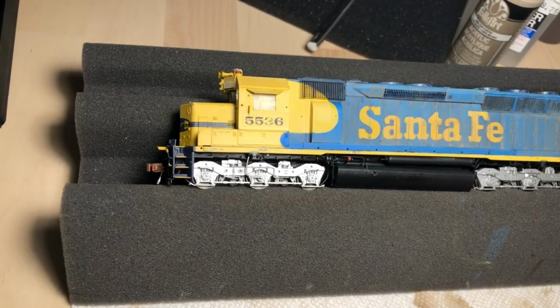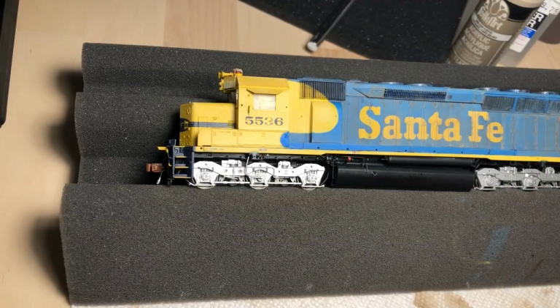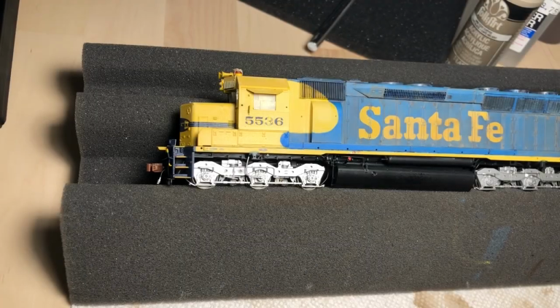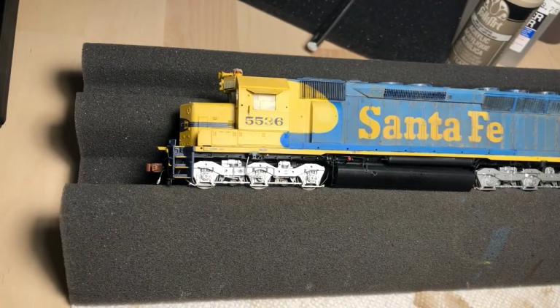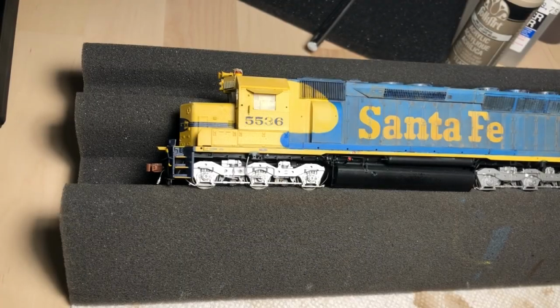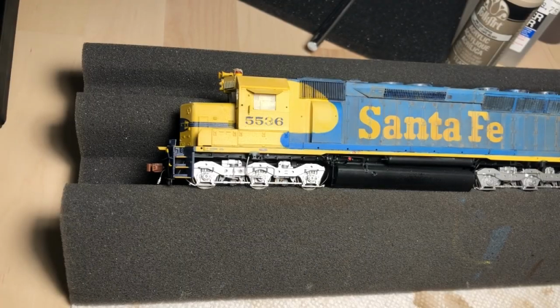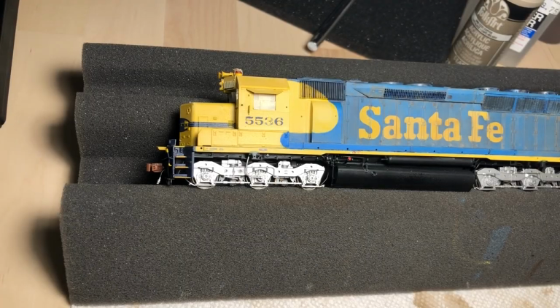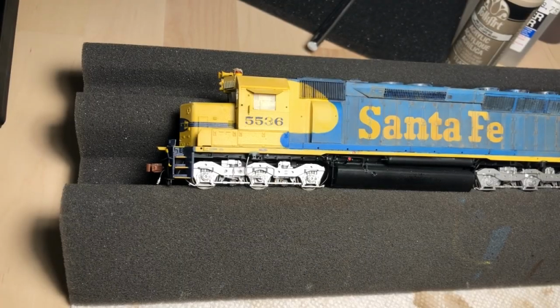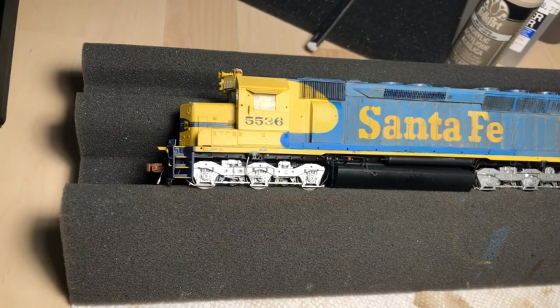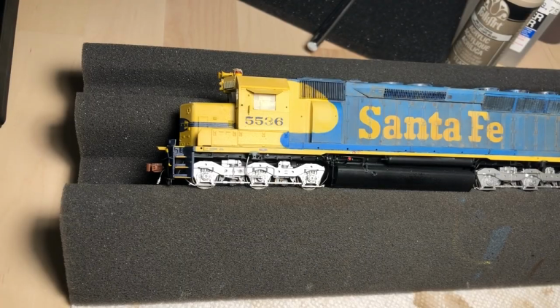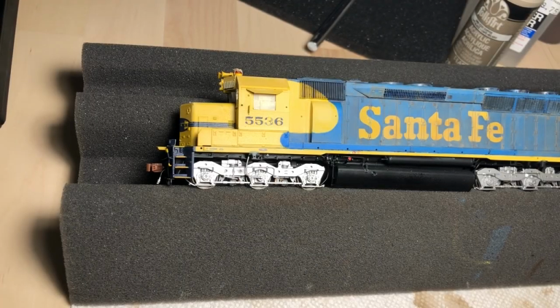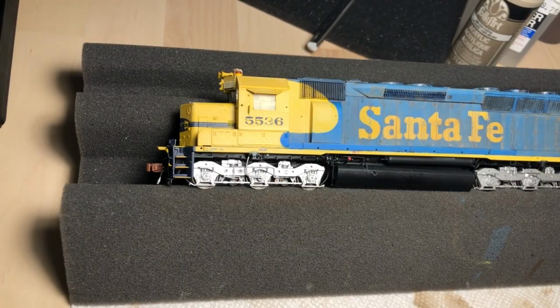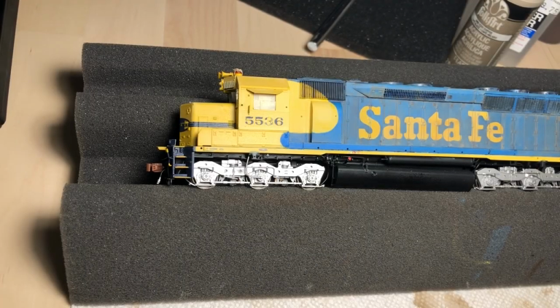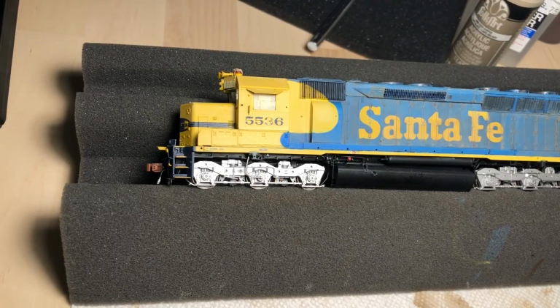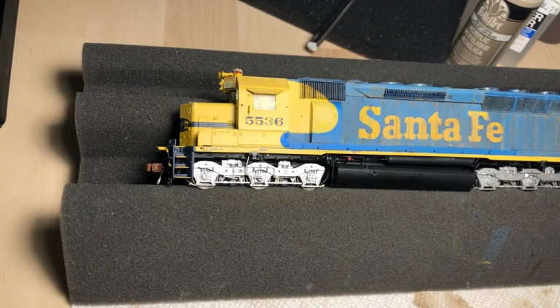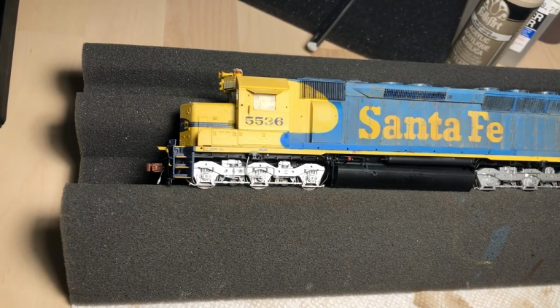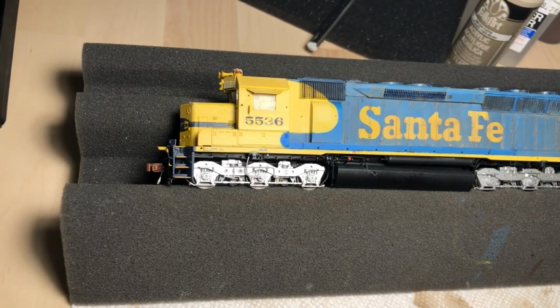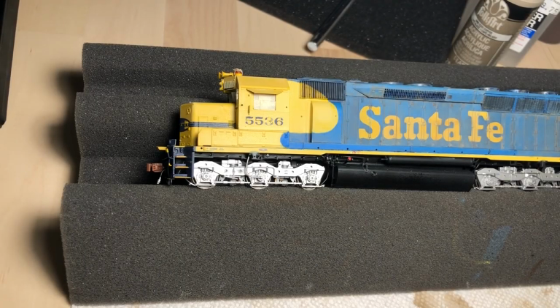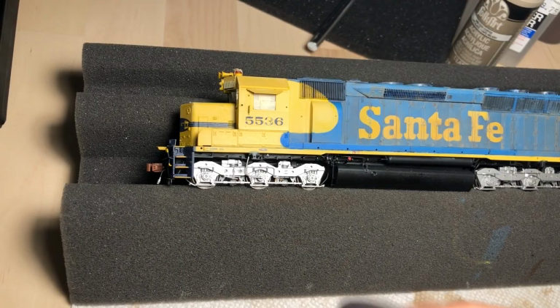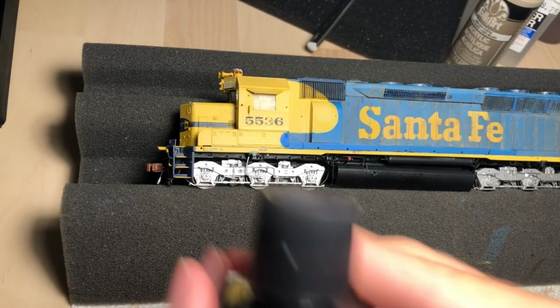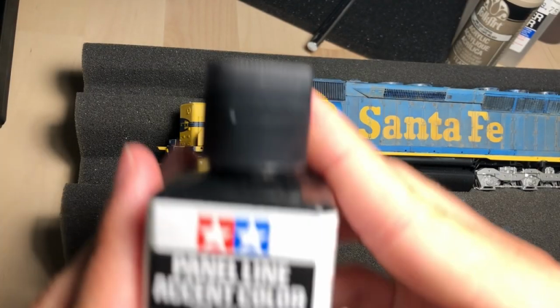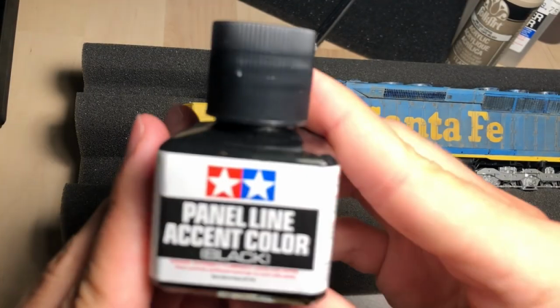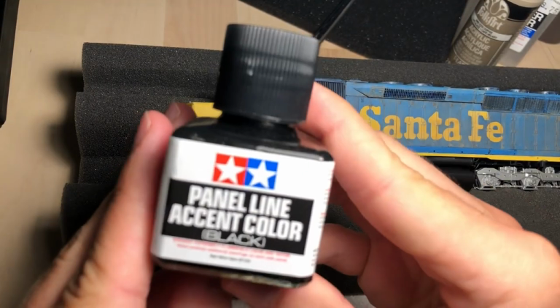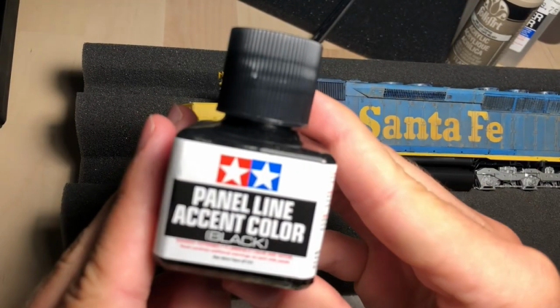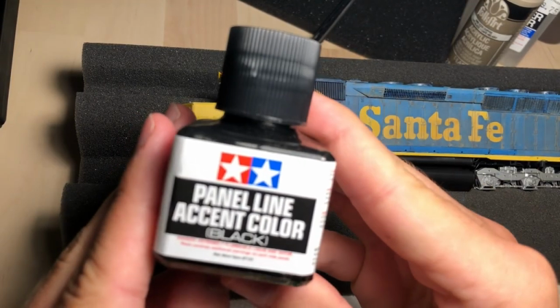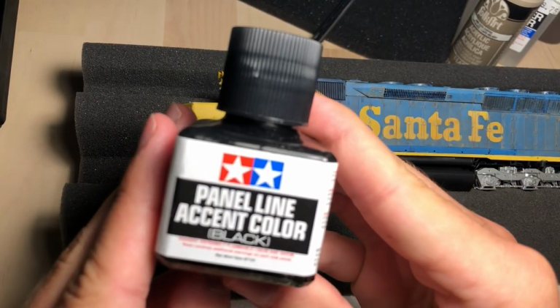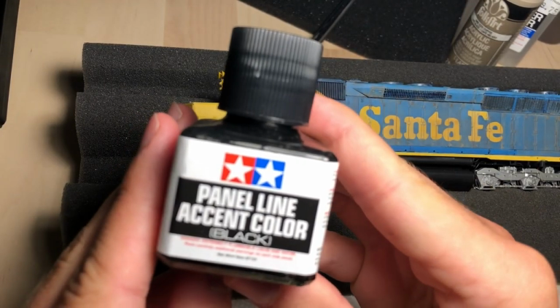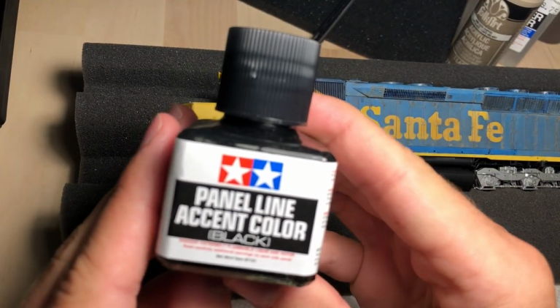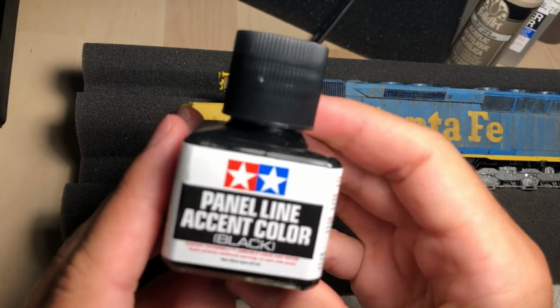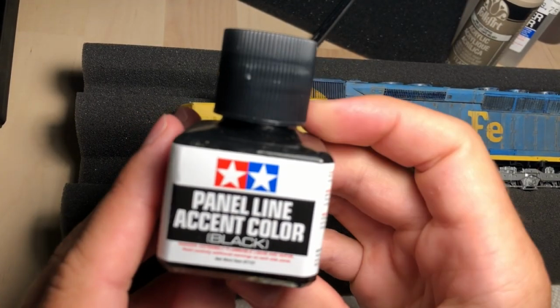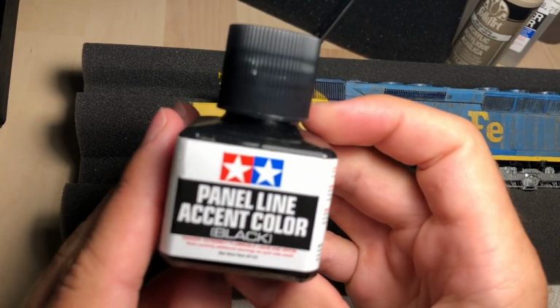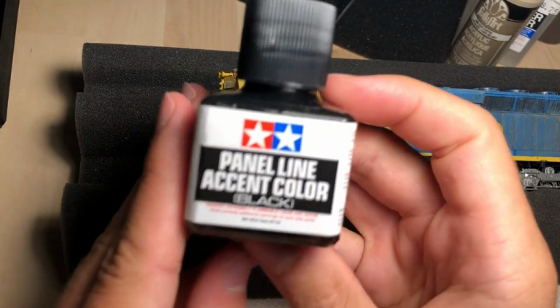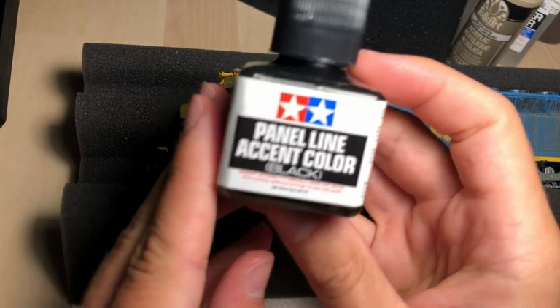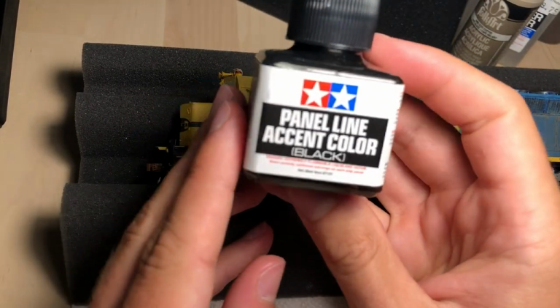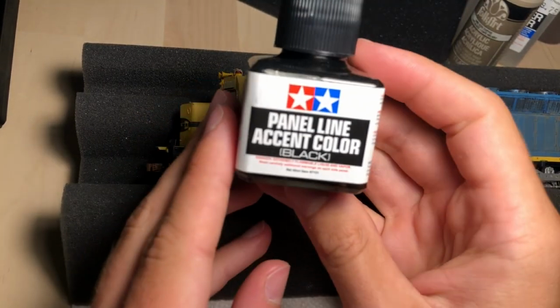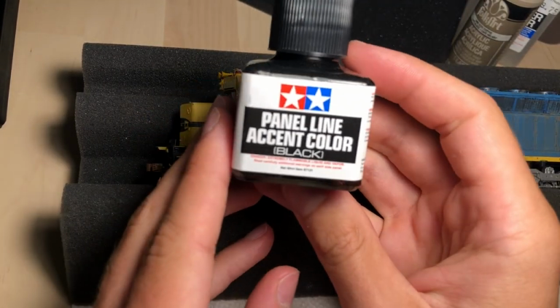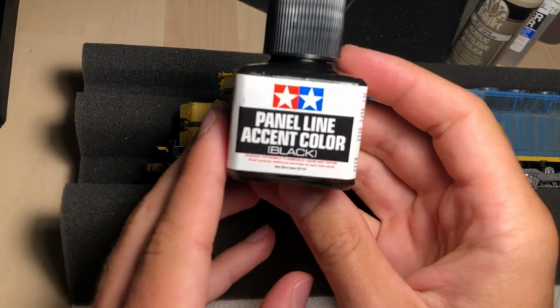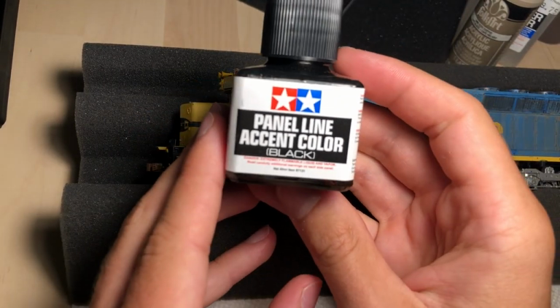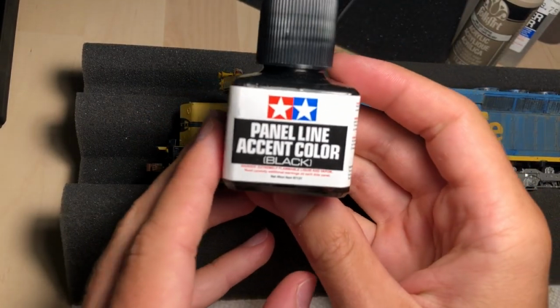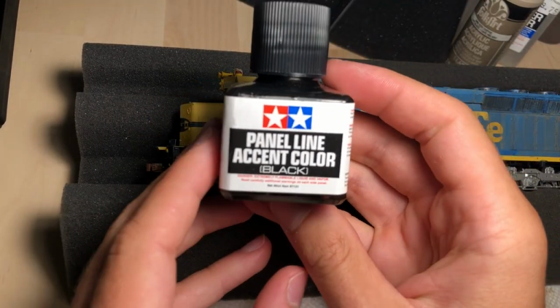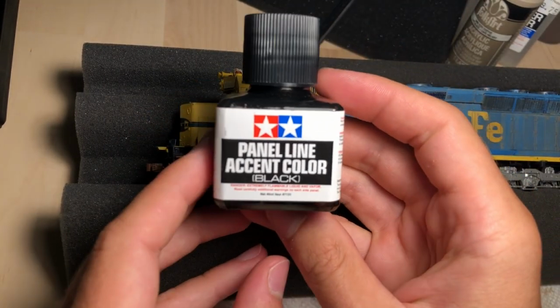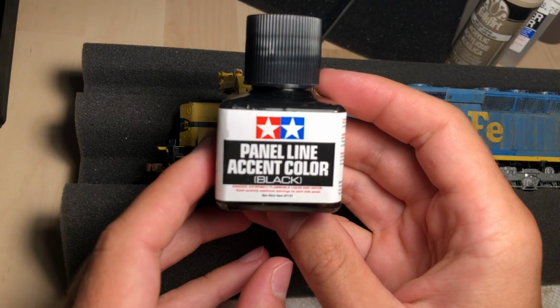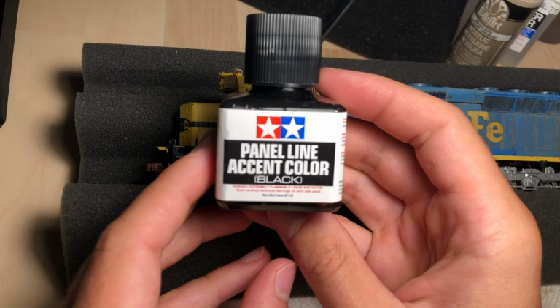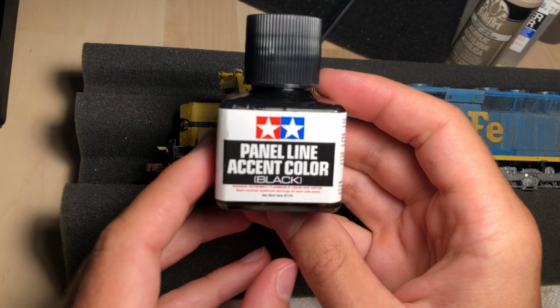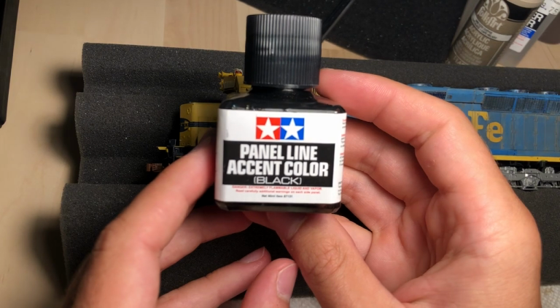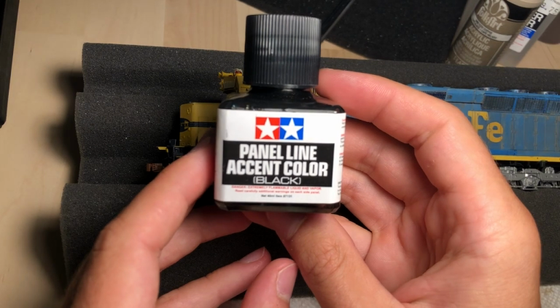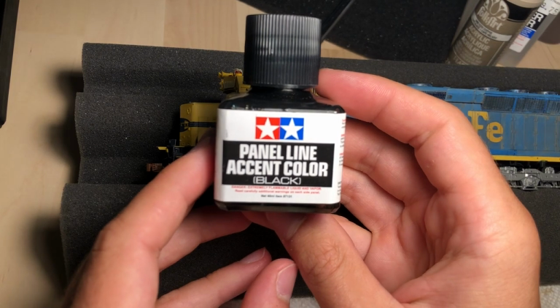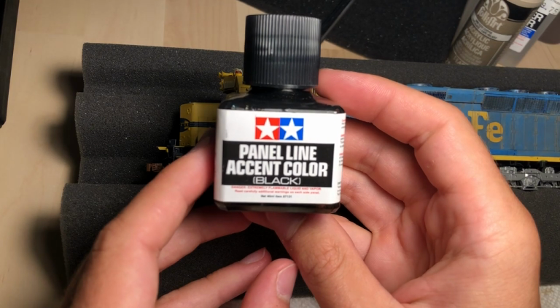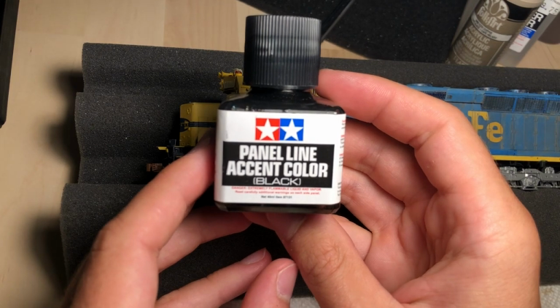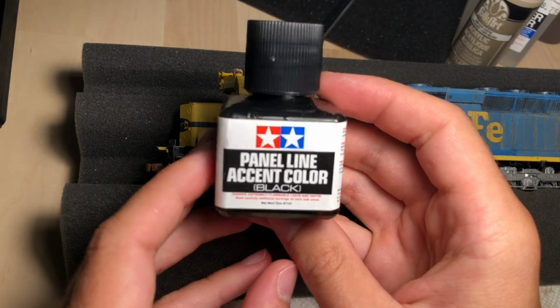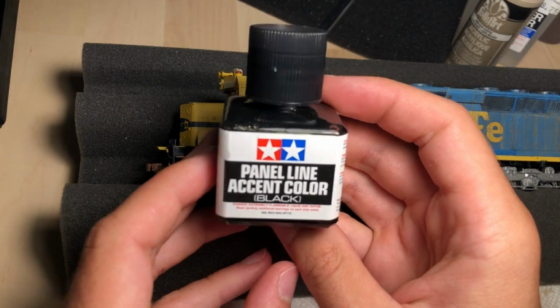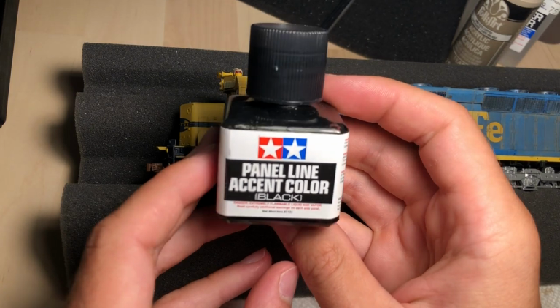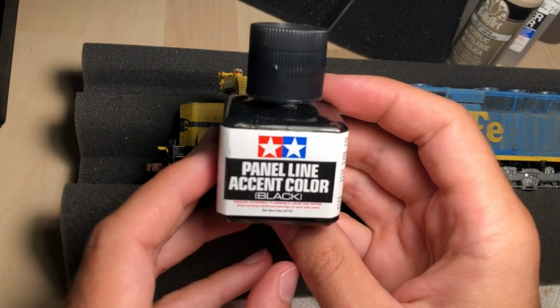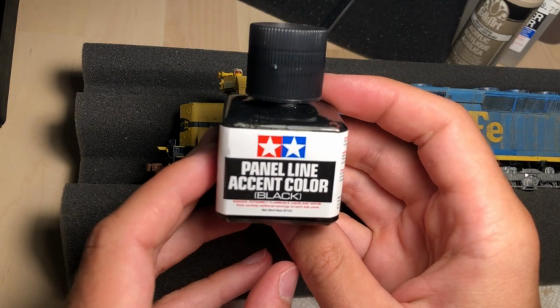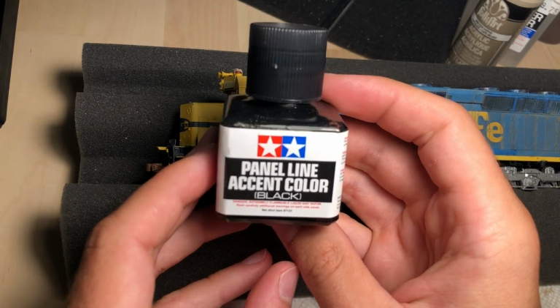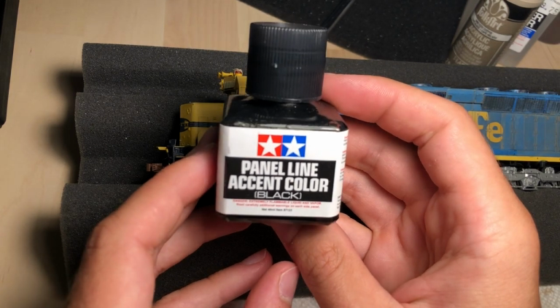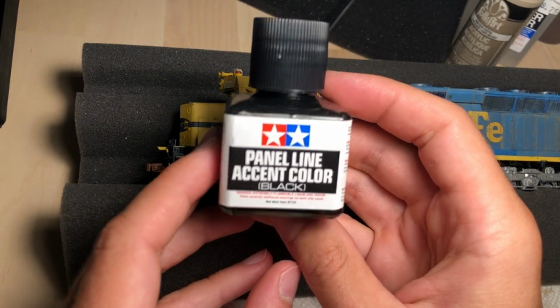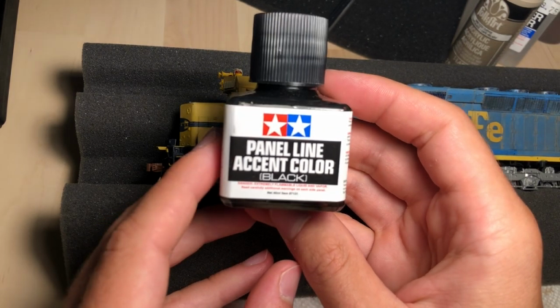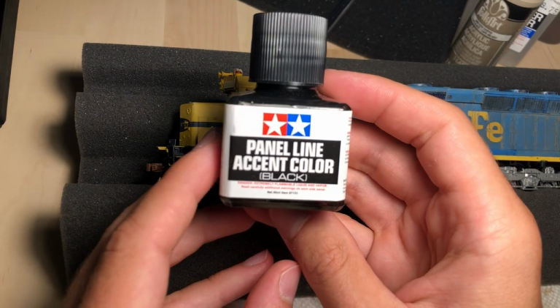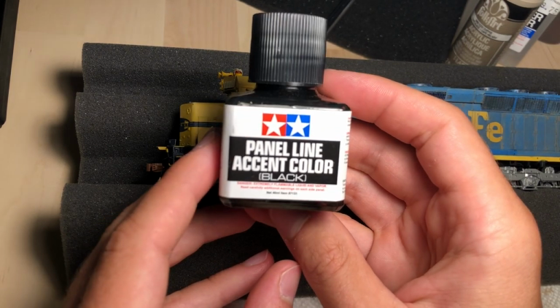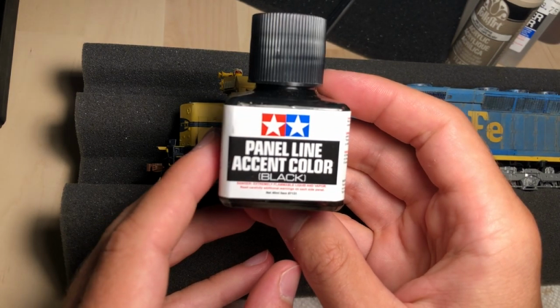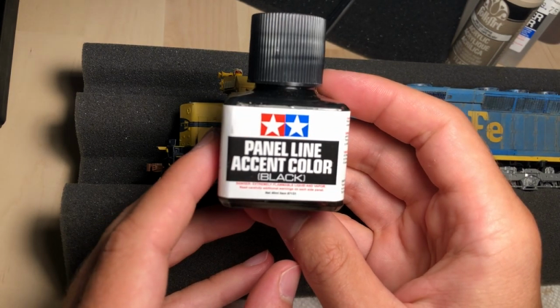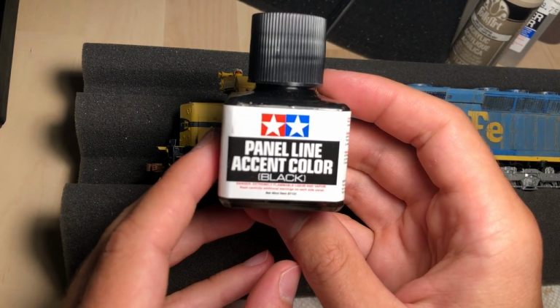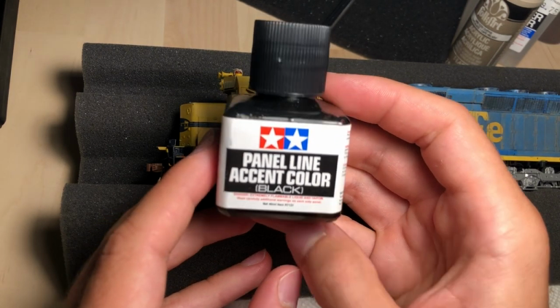Hello and welcome back to the Cascade subdivision. In this video I am going to talk about weathering trucks on your locomotives.